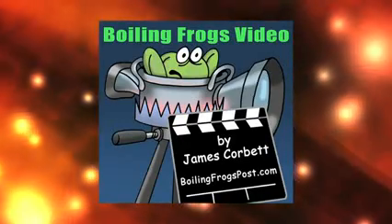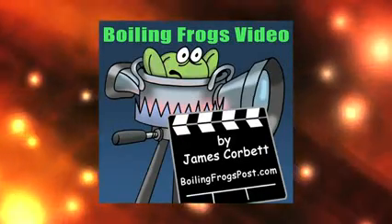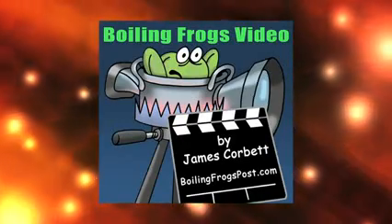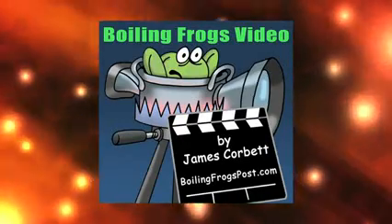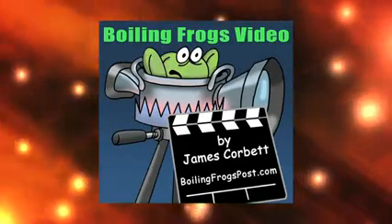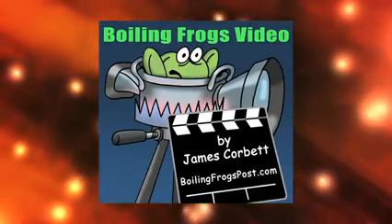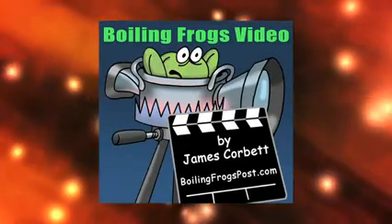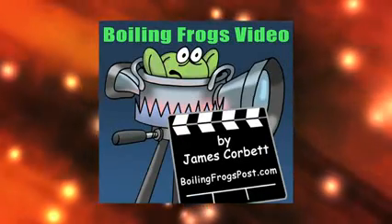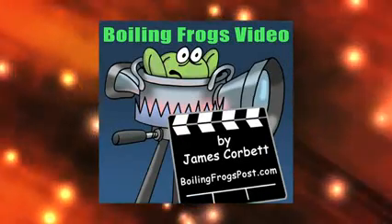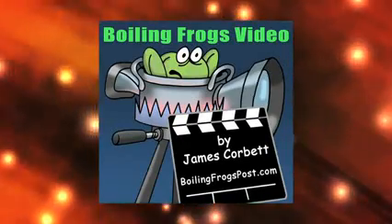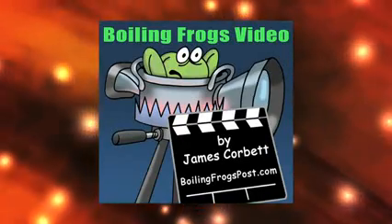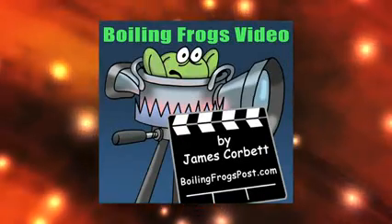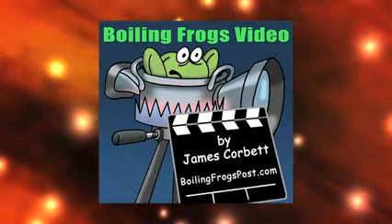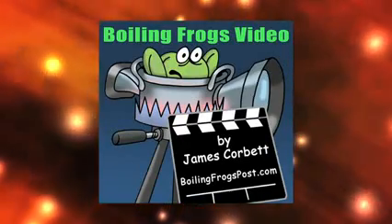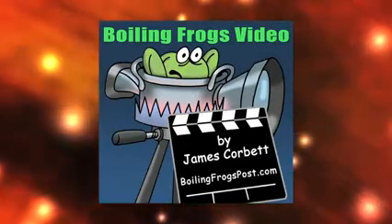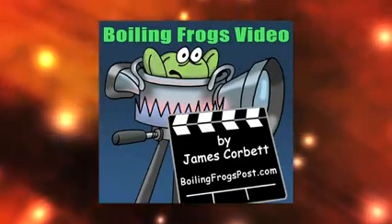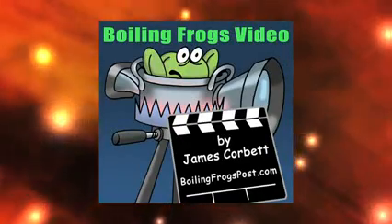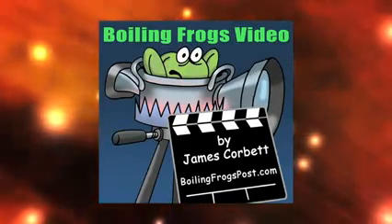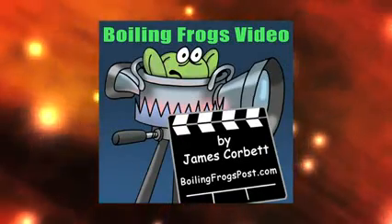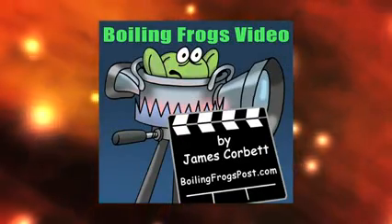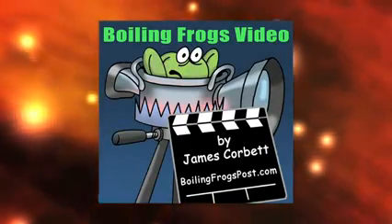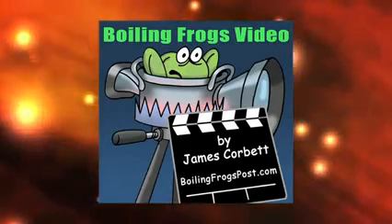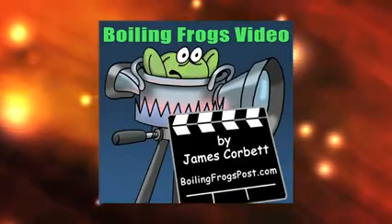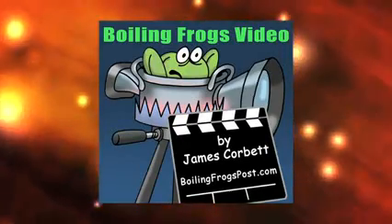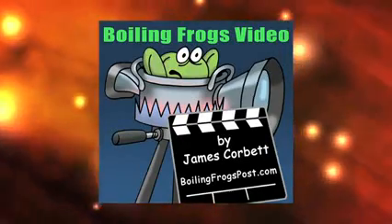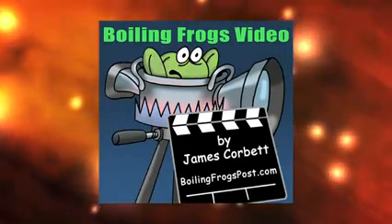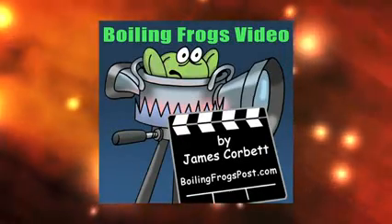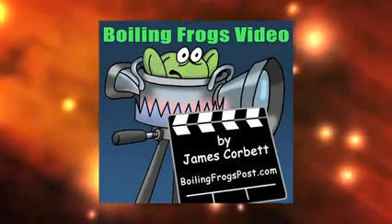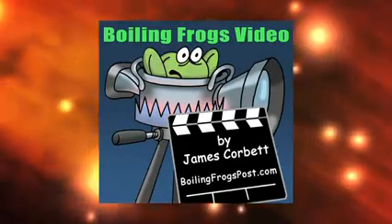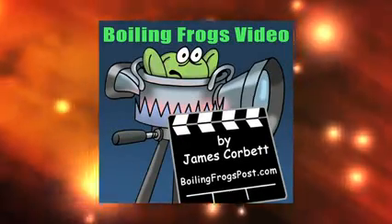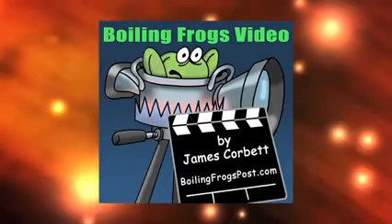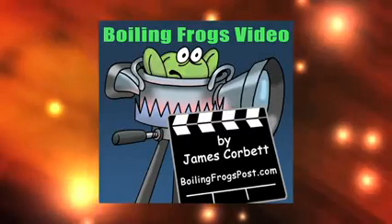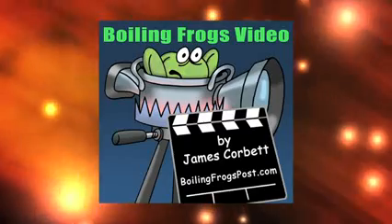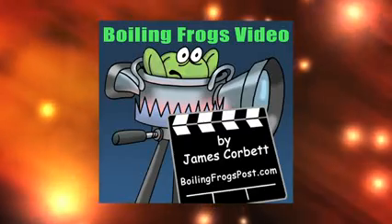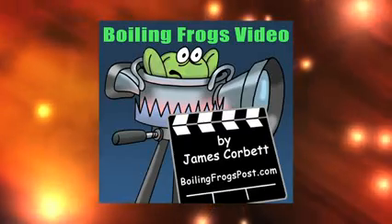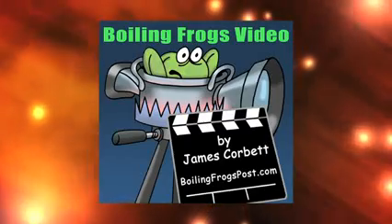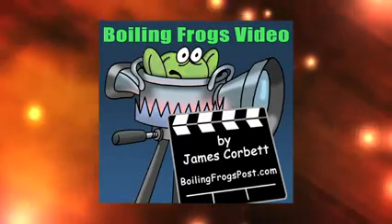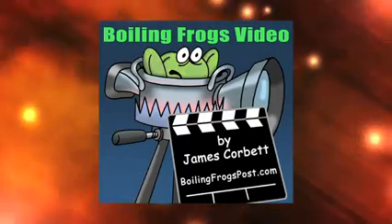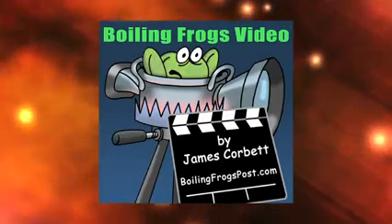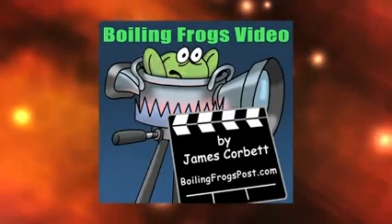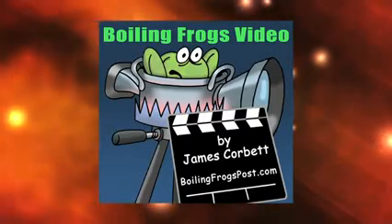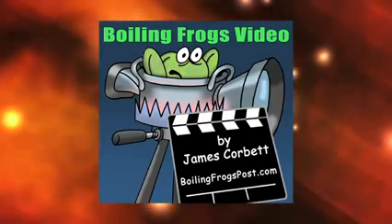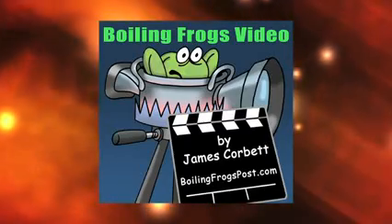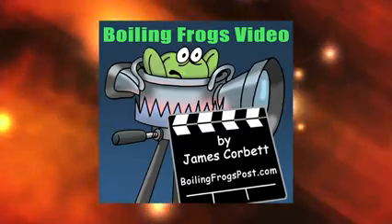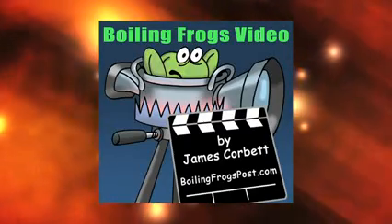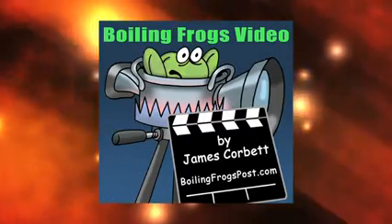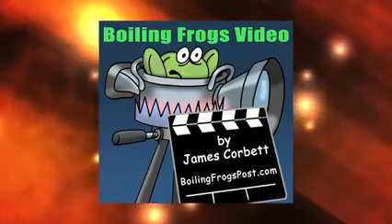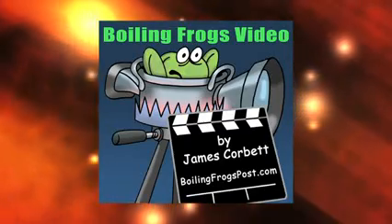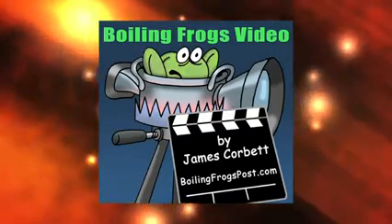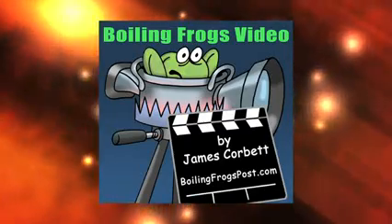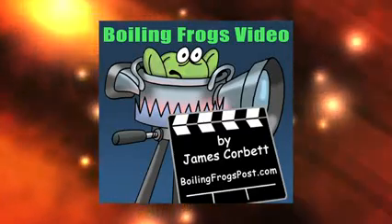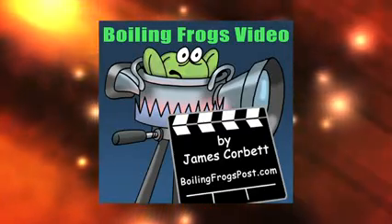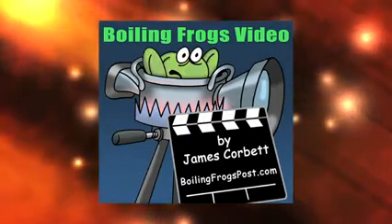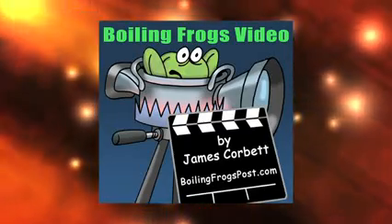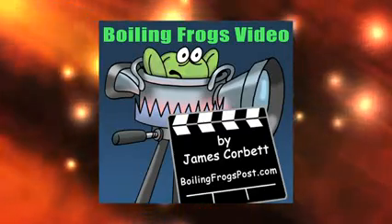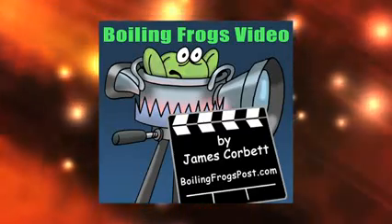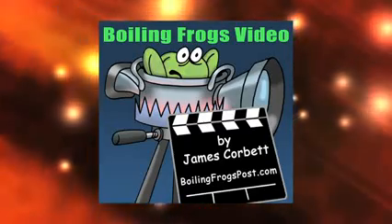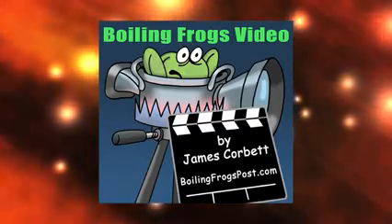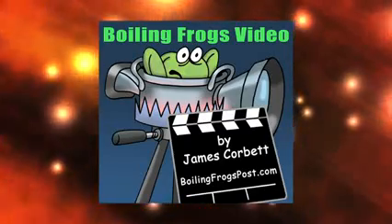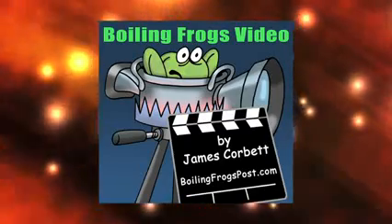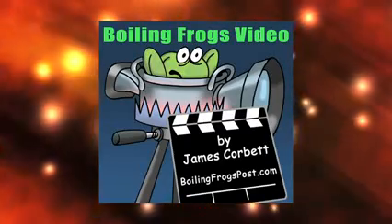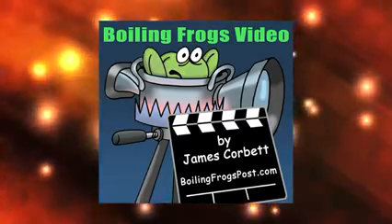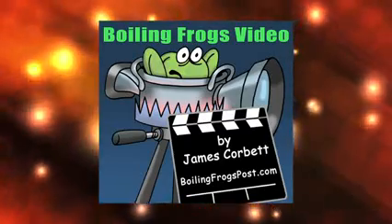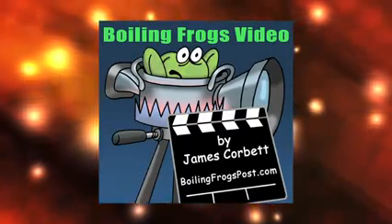You've been watching an excerpt of this week's Eye-Opener Report. To continue watching the report, please log into BoilingFrogsPost.com.